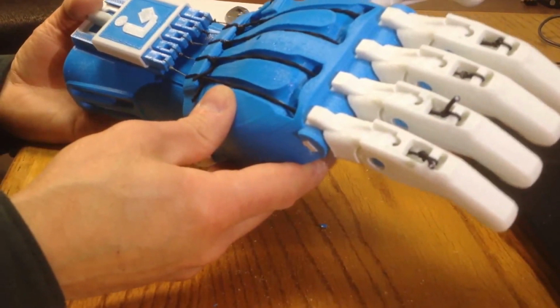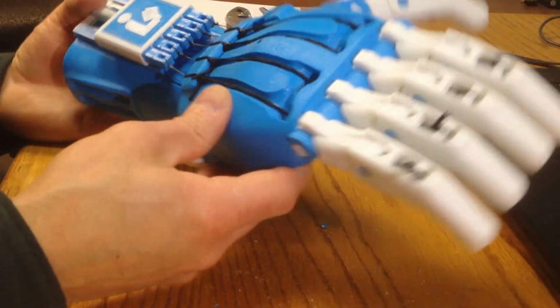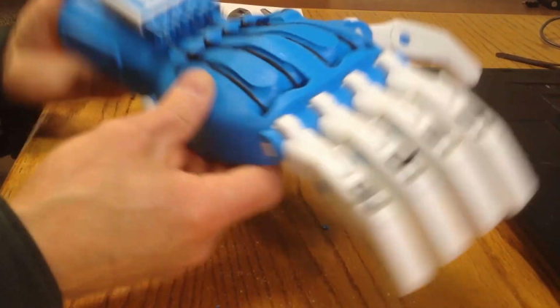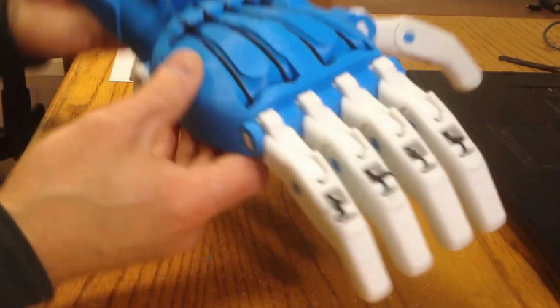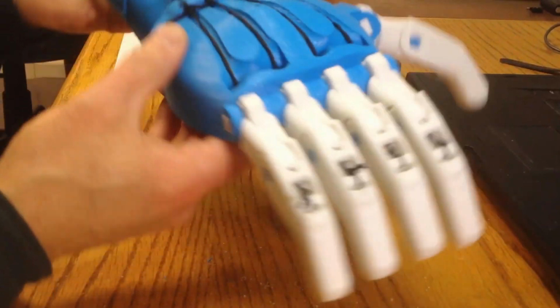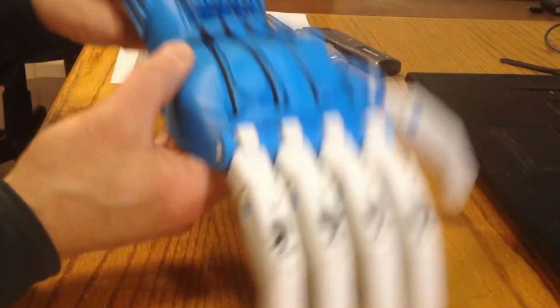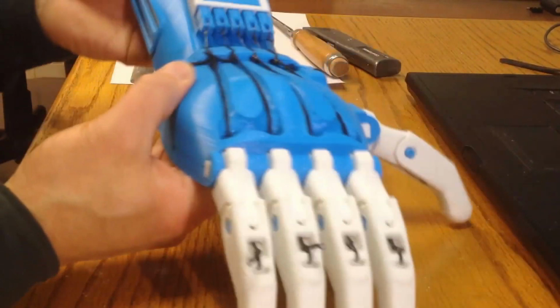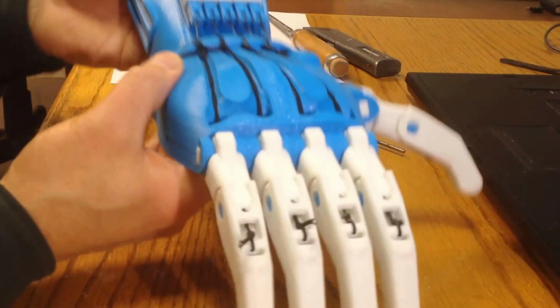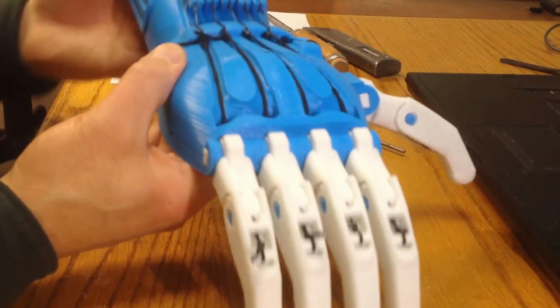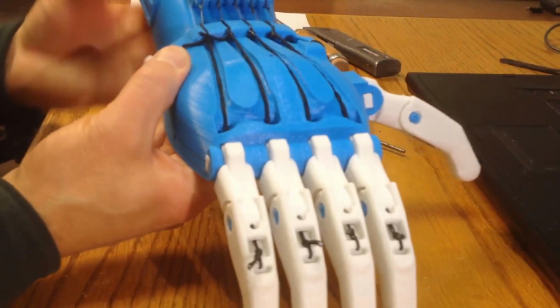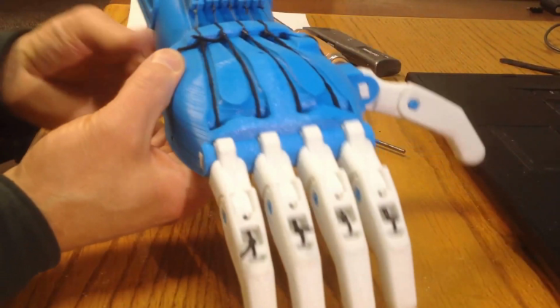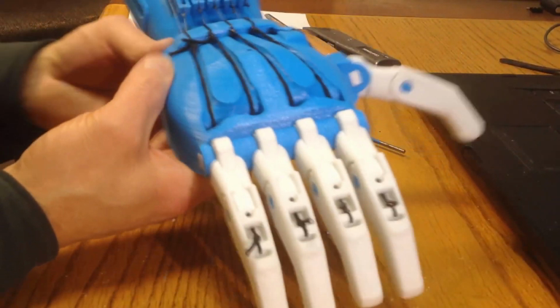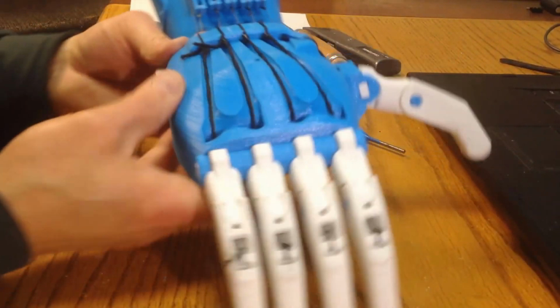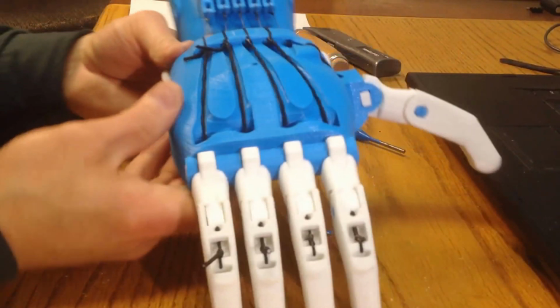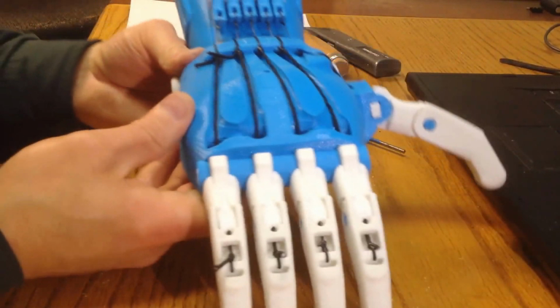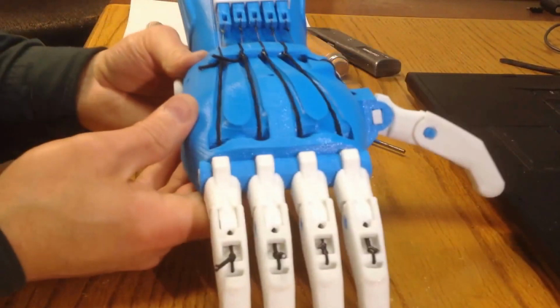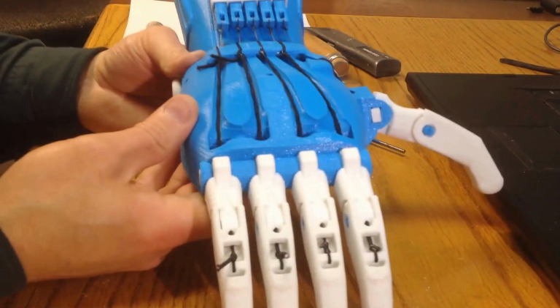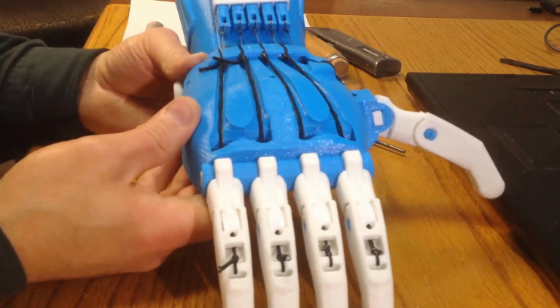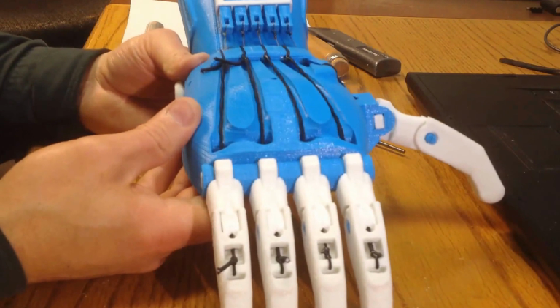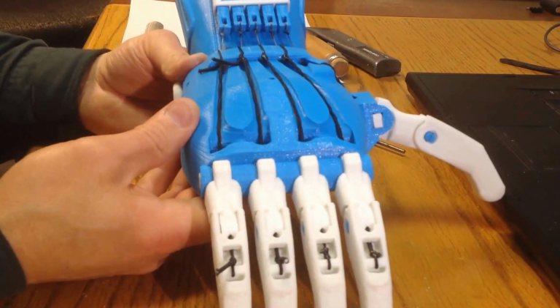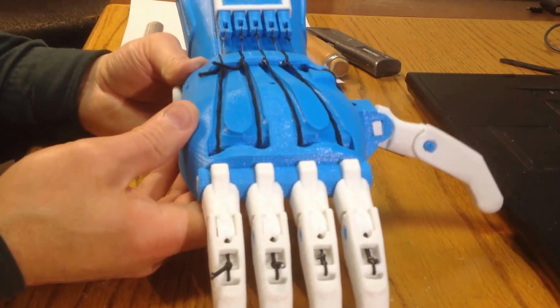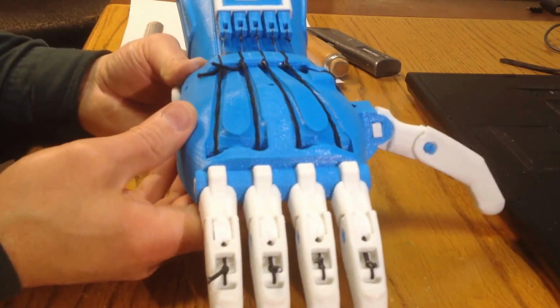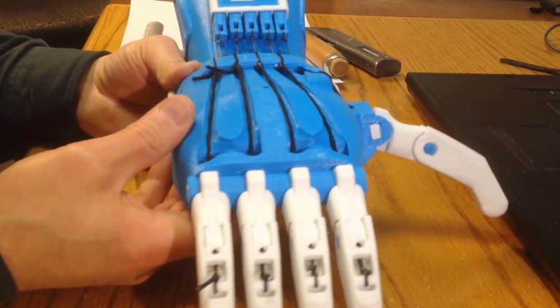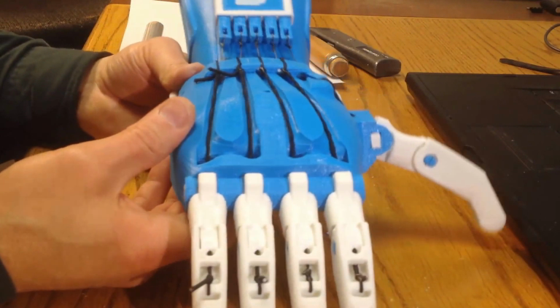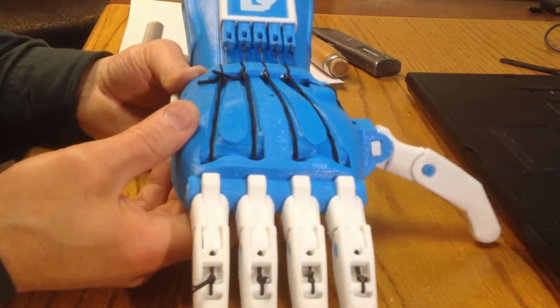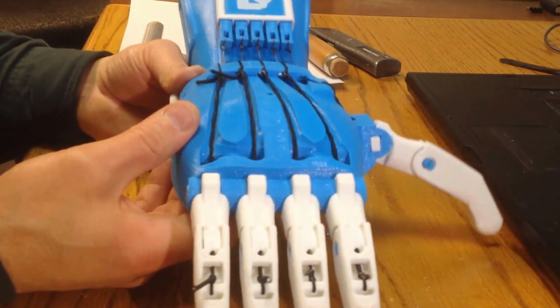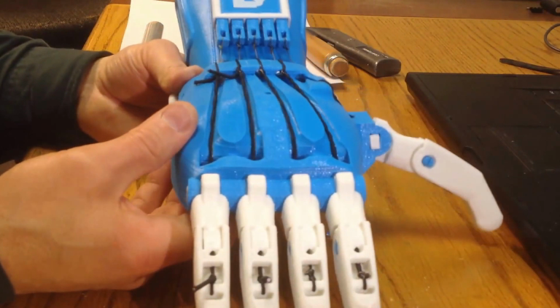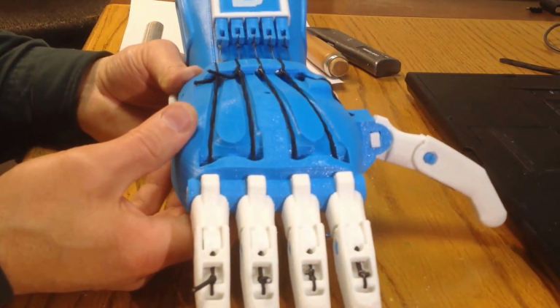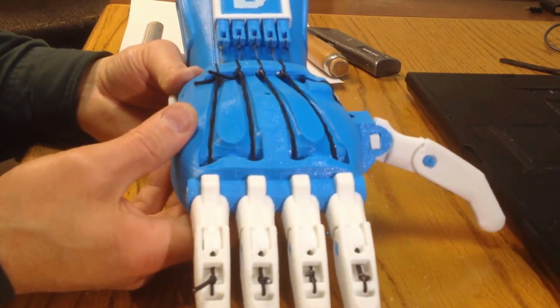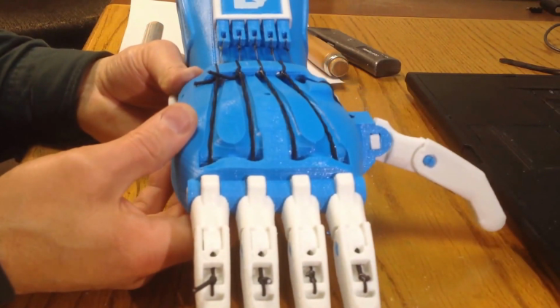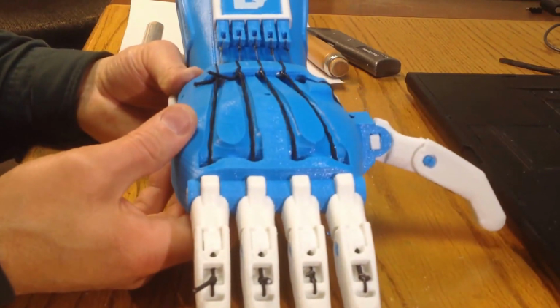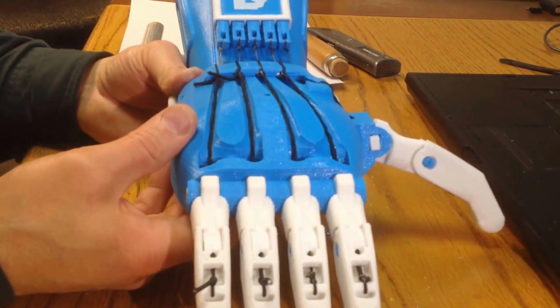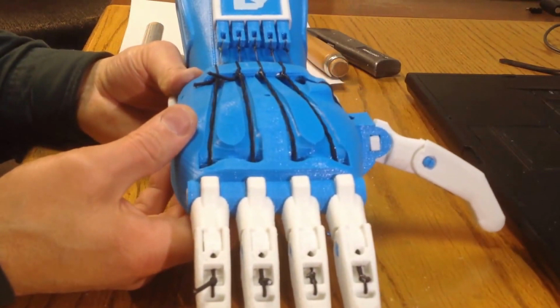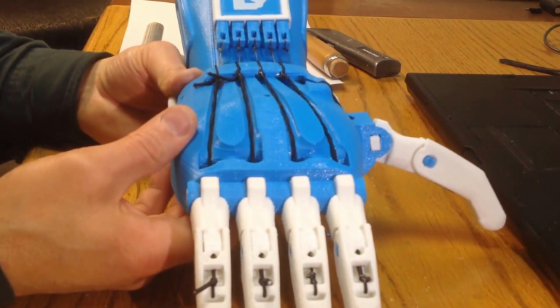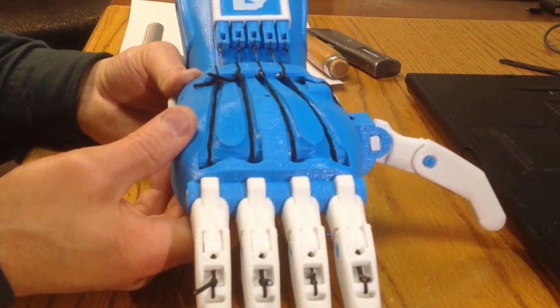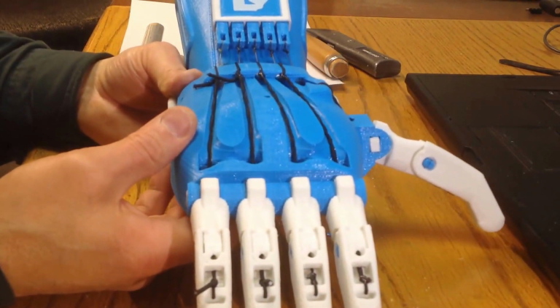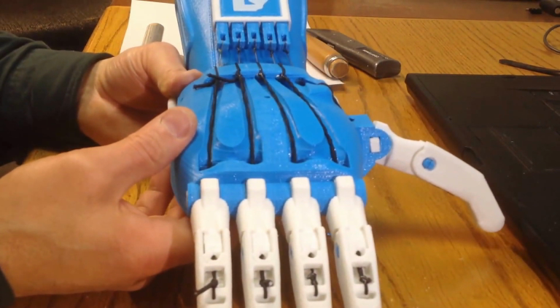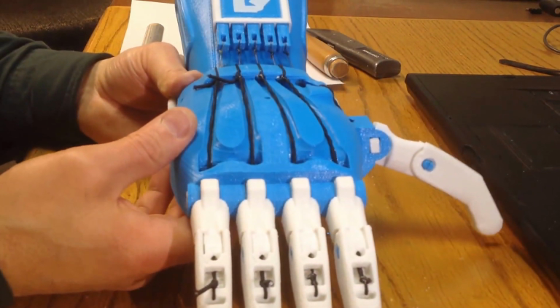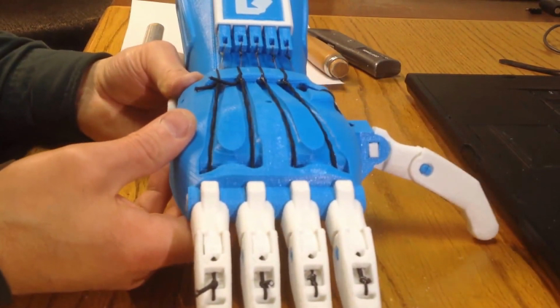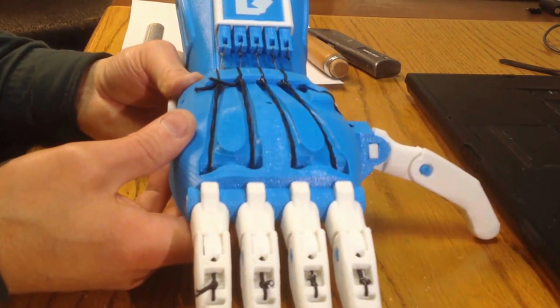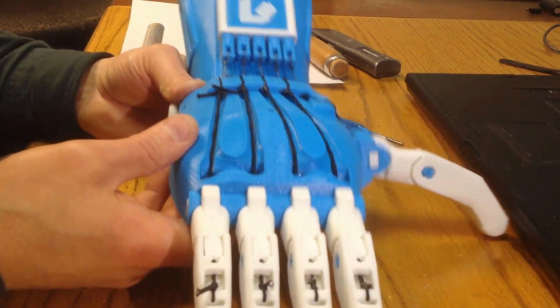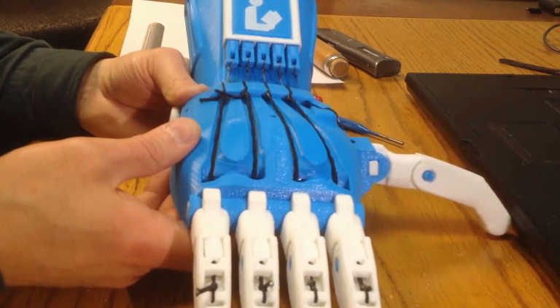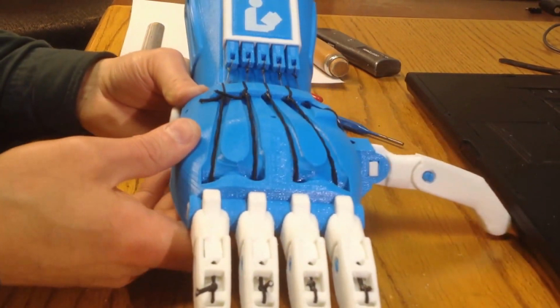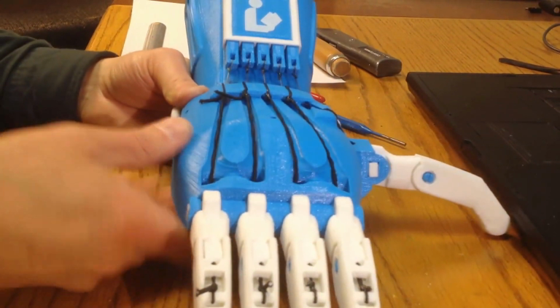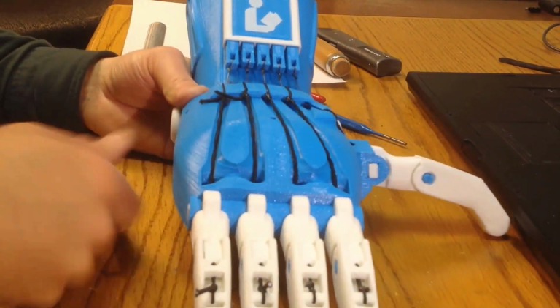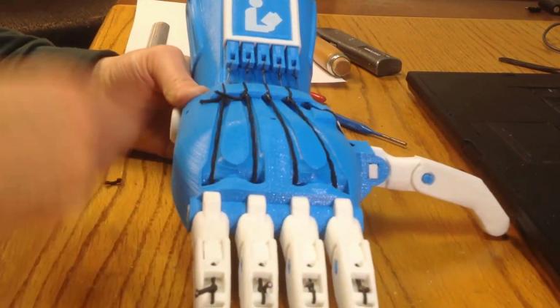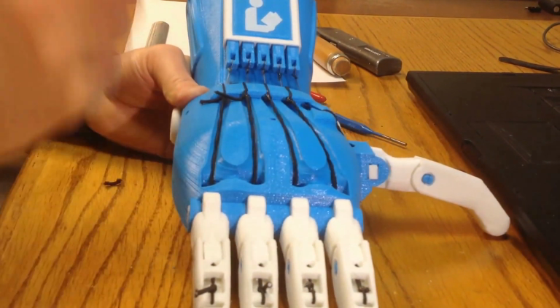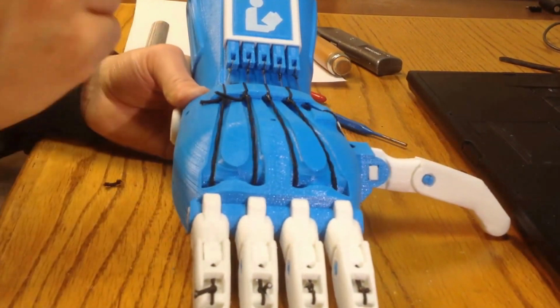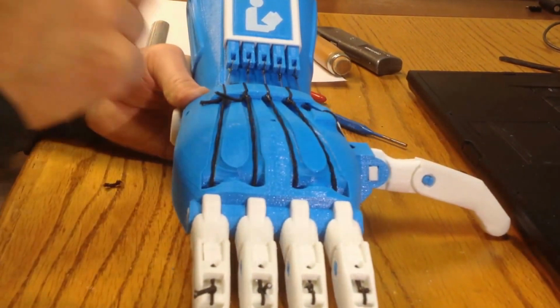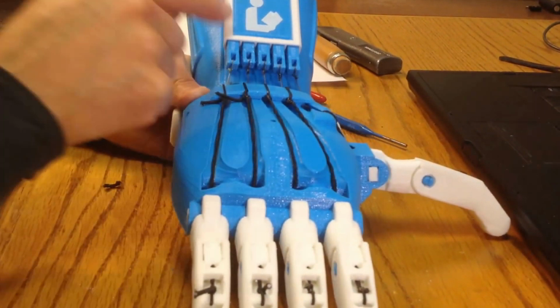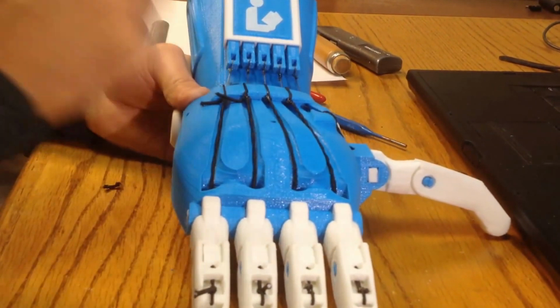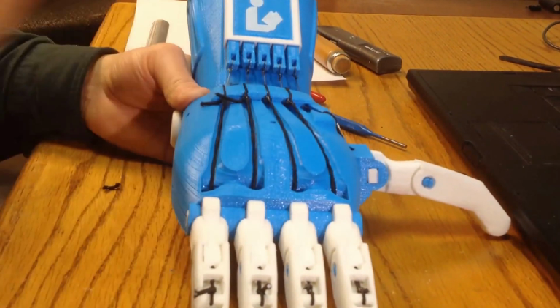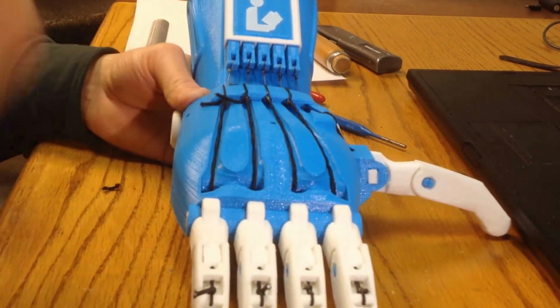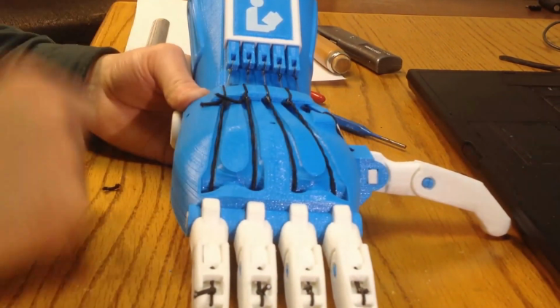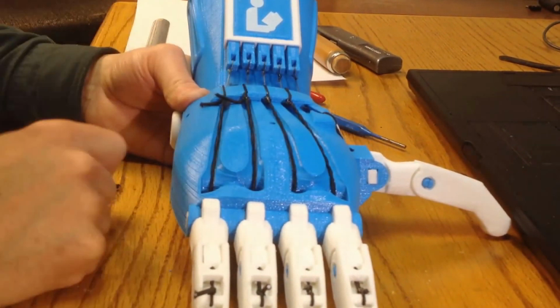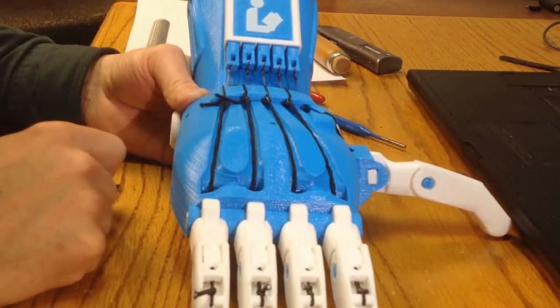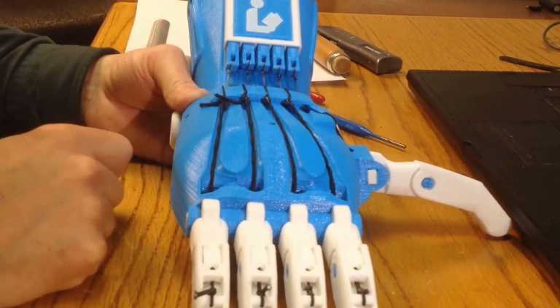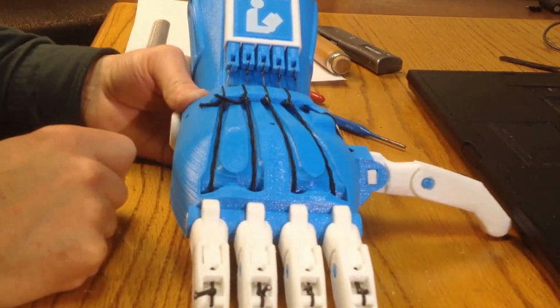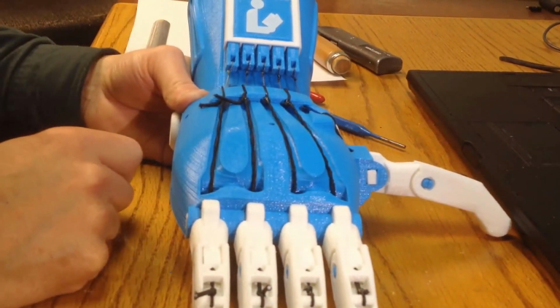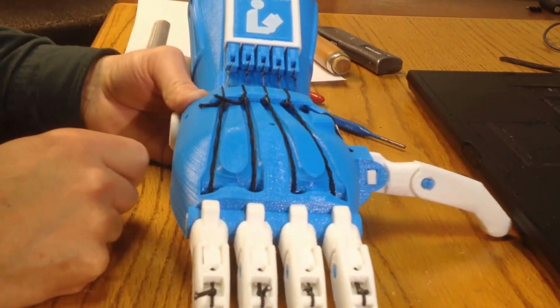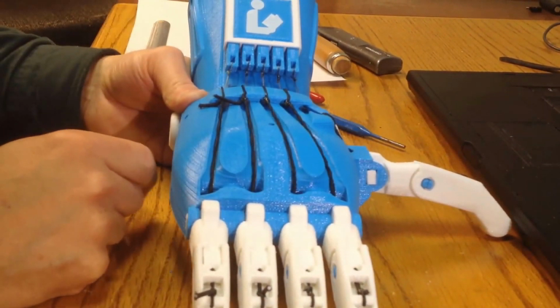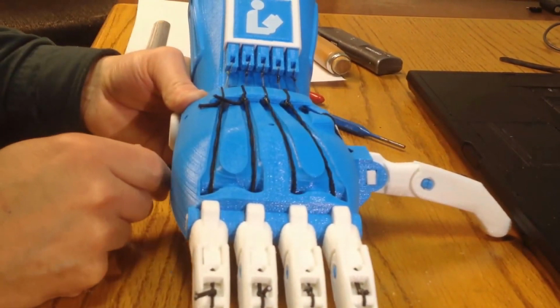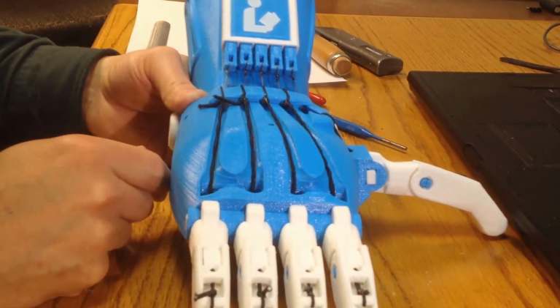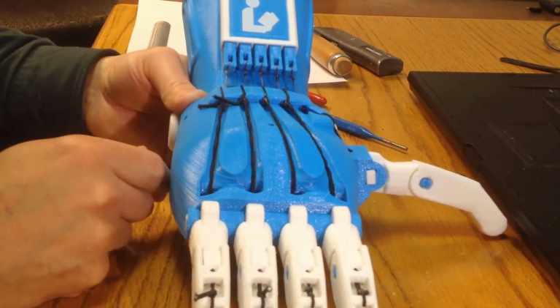And that is a hand that's going to be used for demo purposes at a local library, hence the library logo. Here we go.